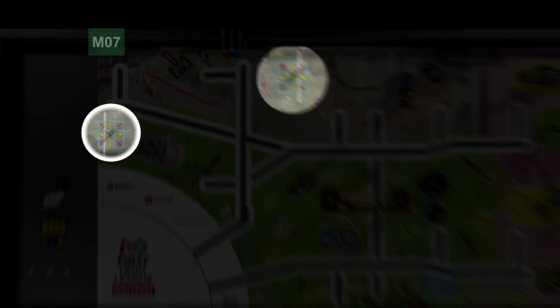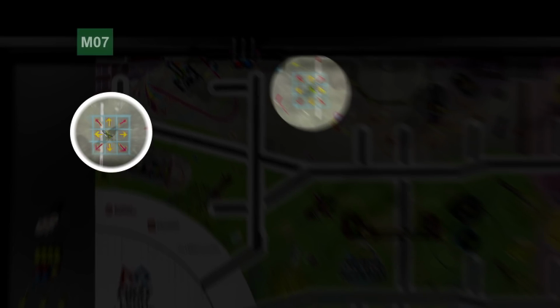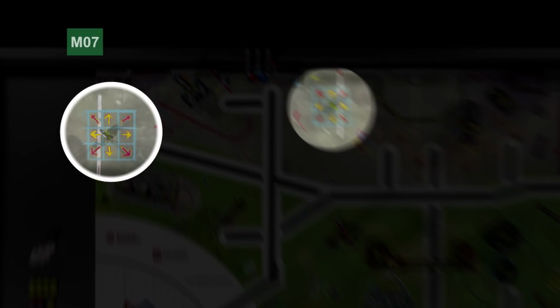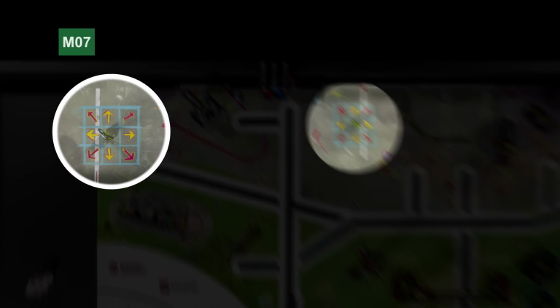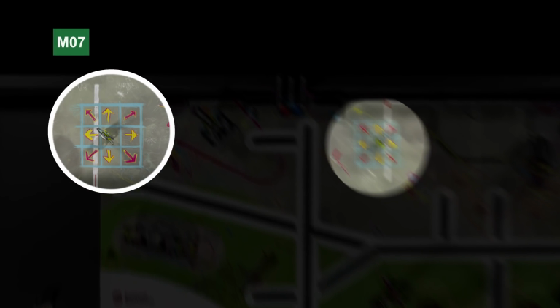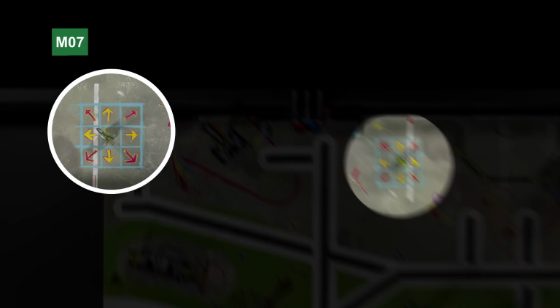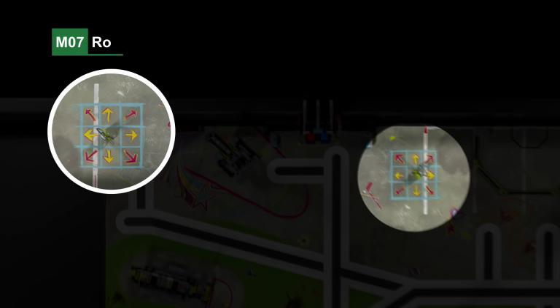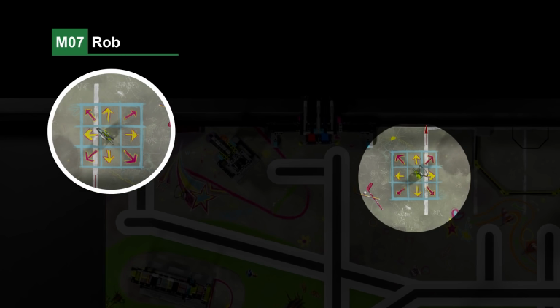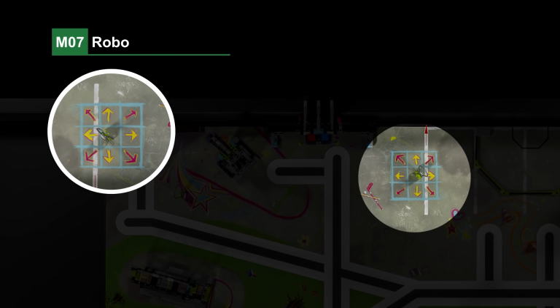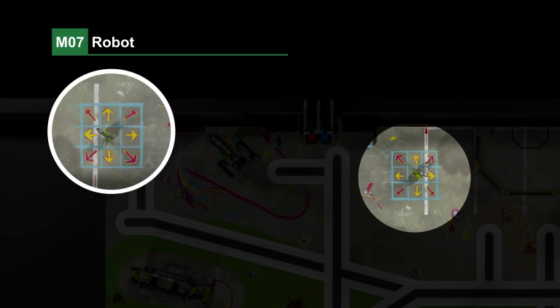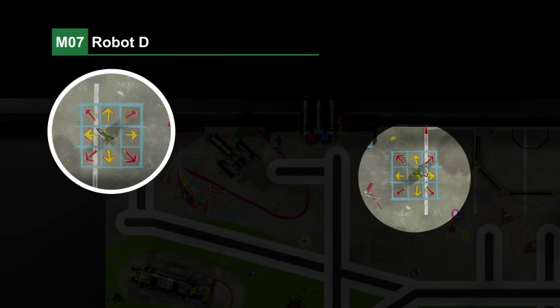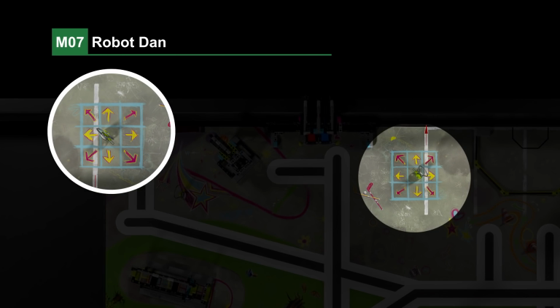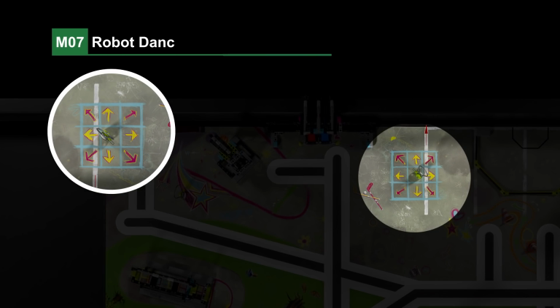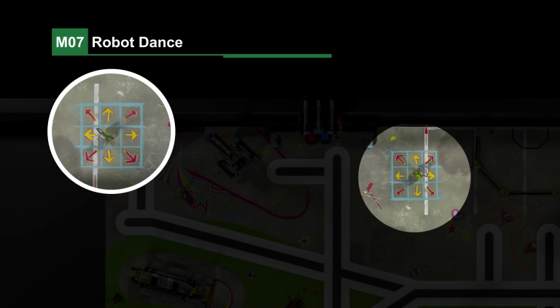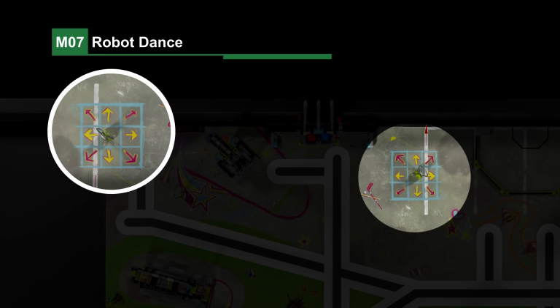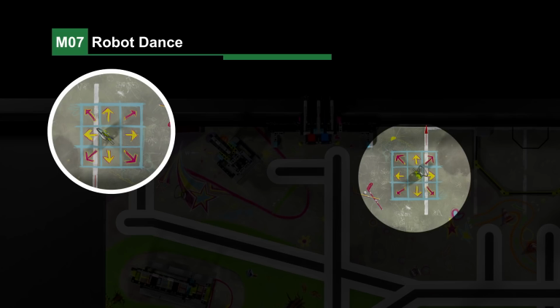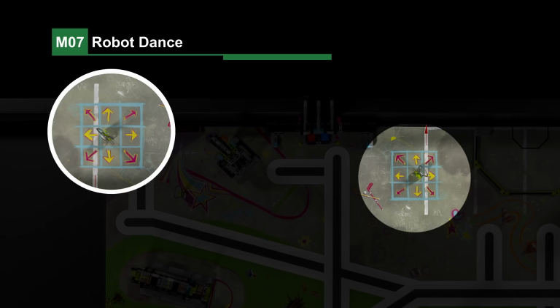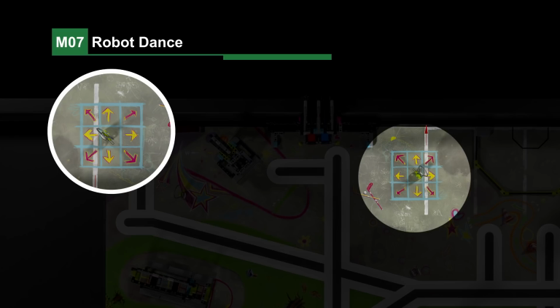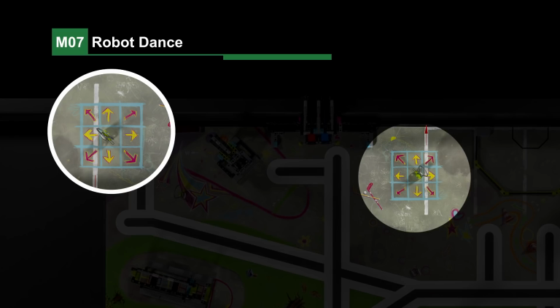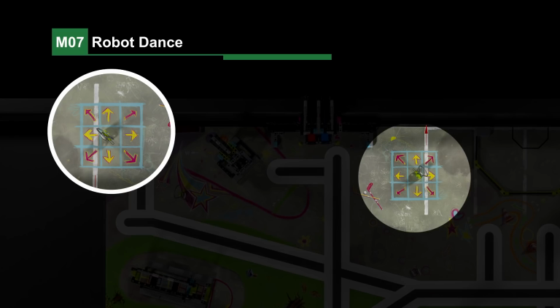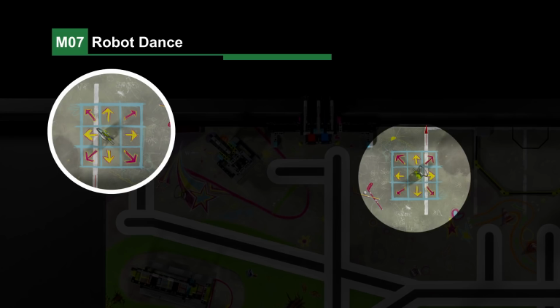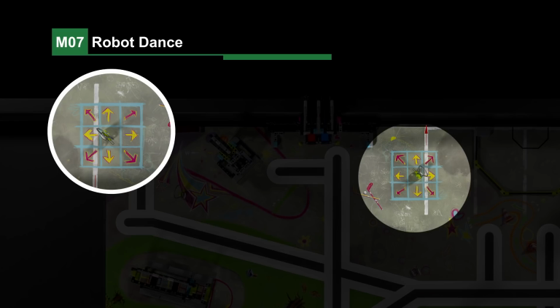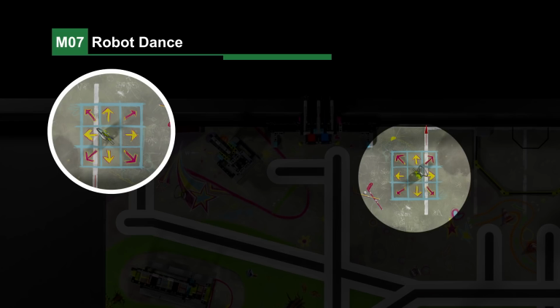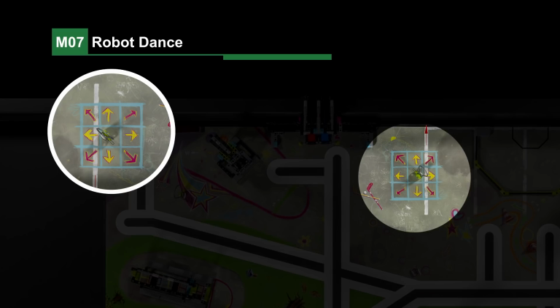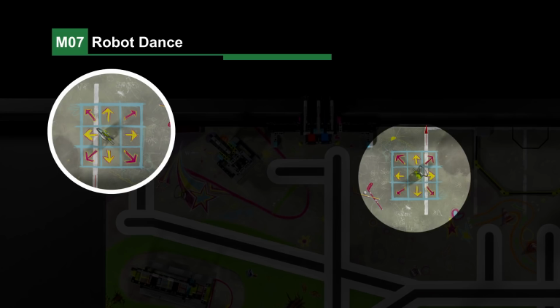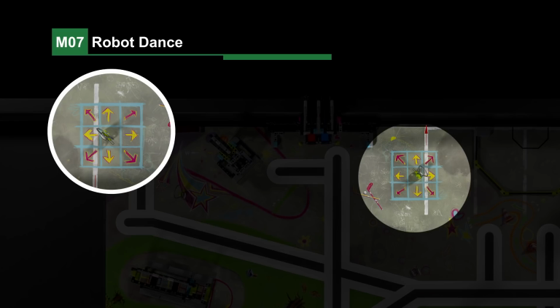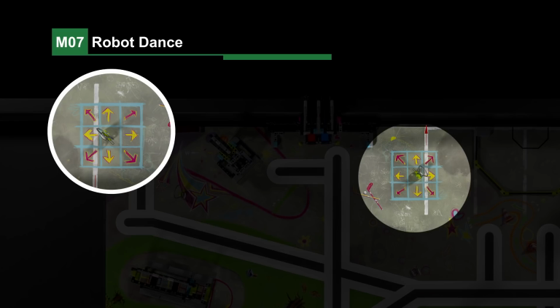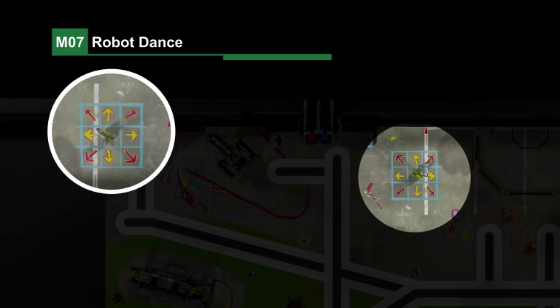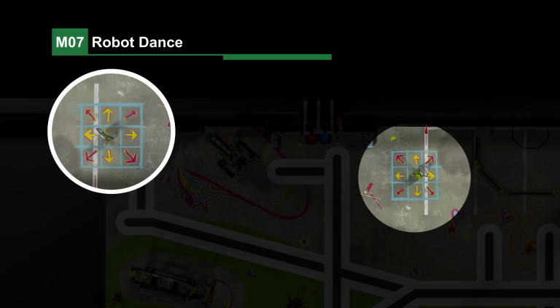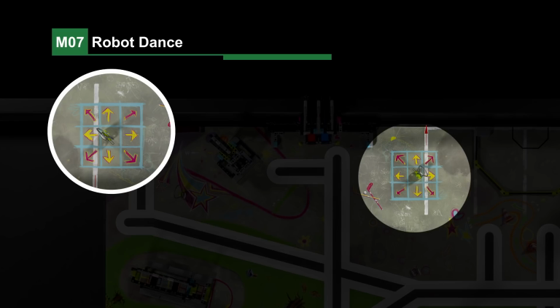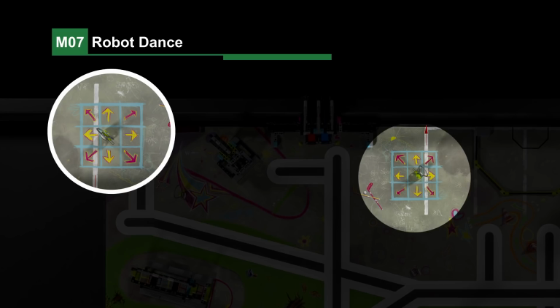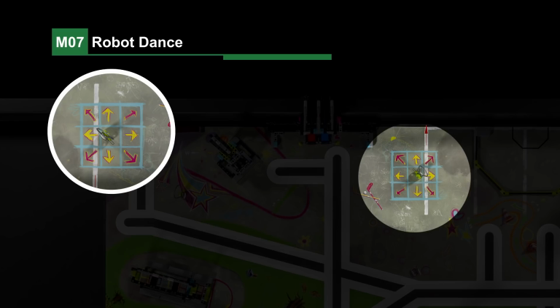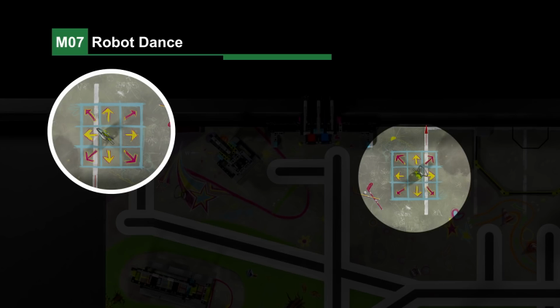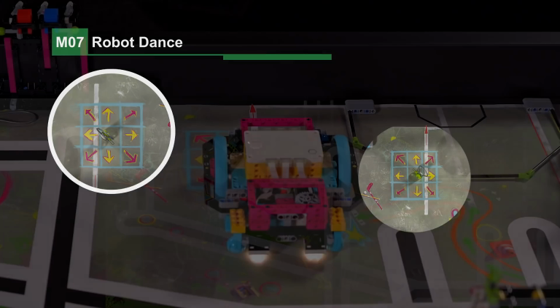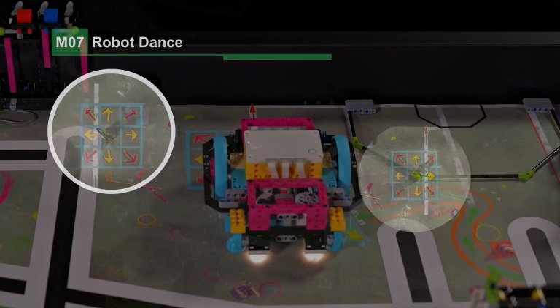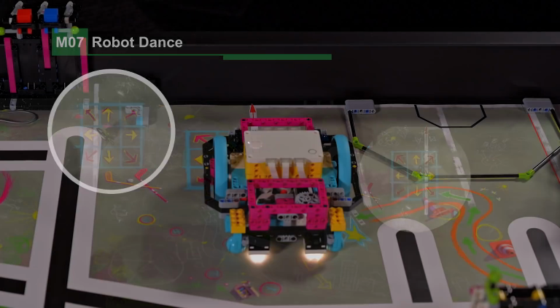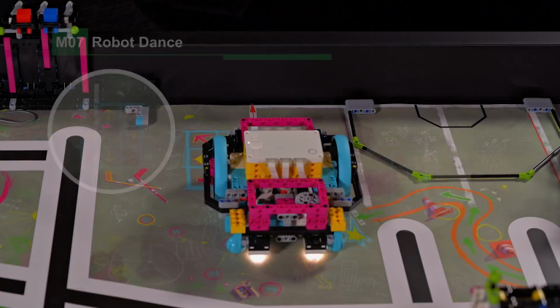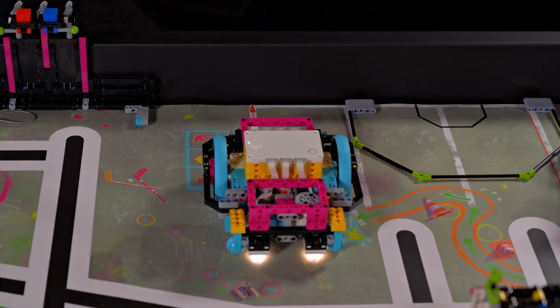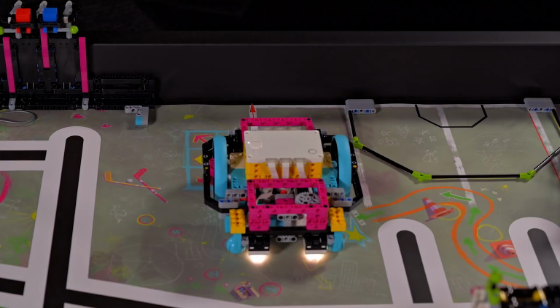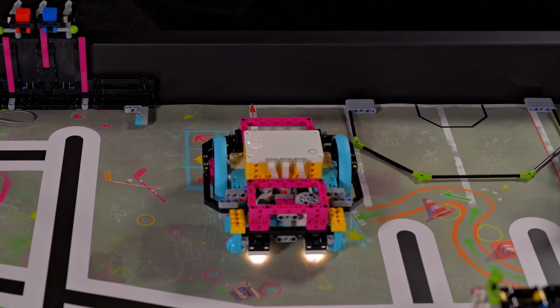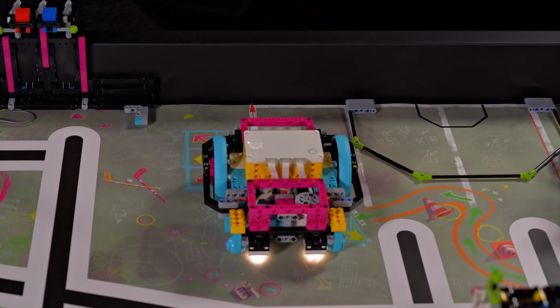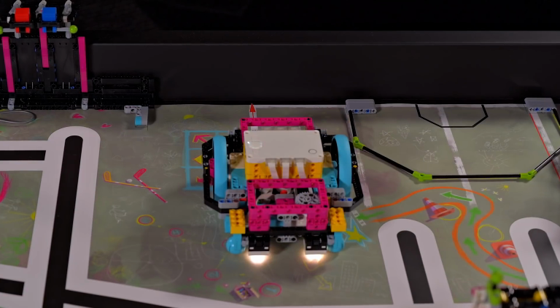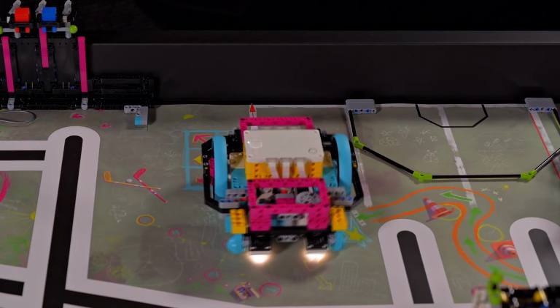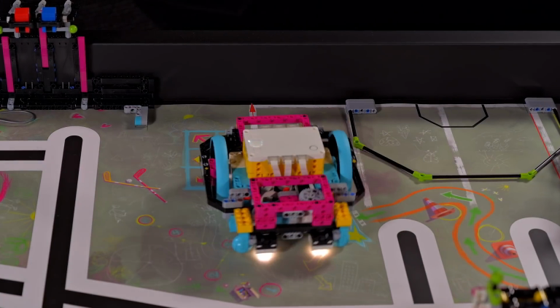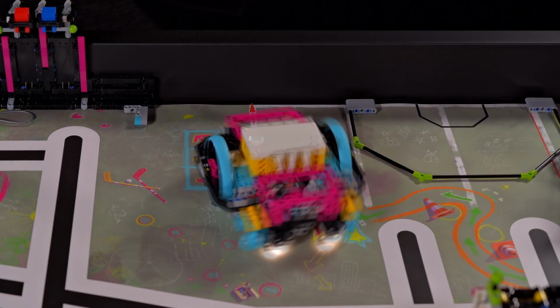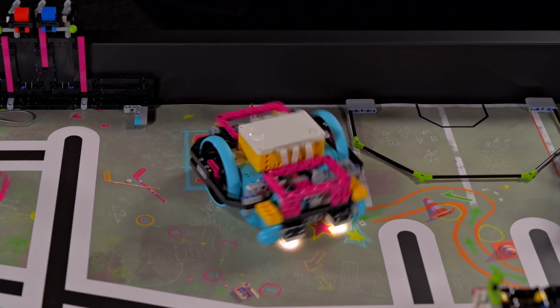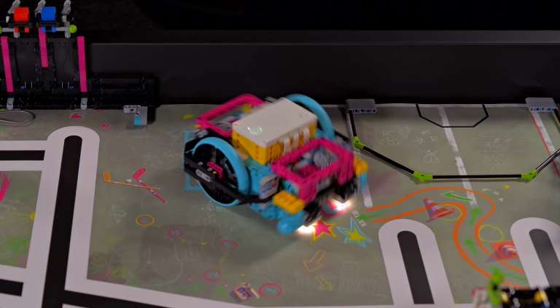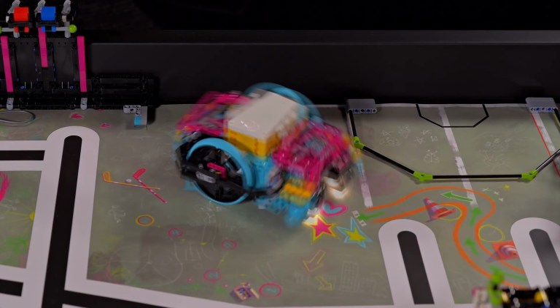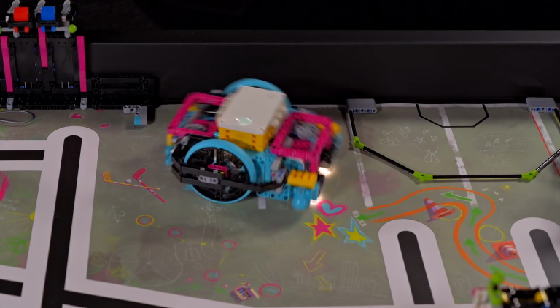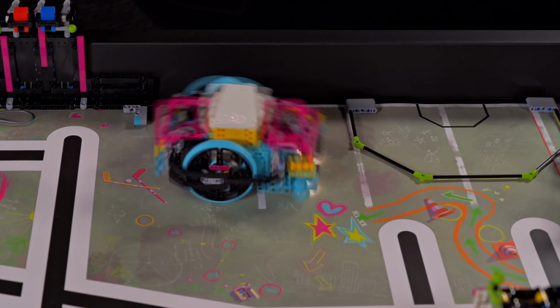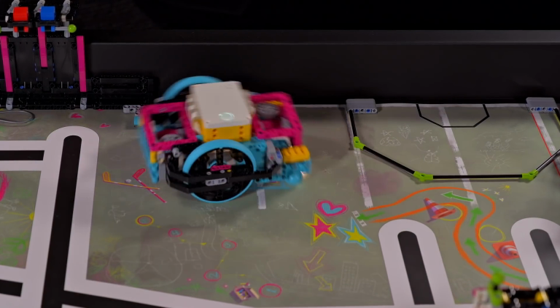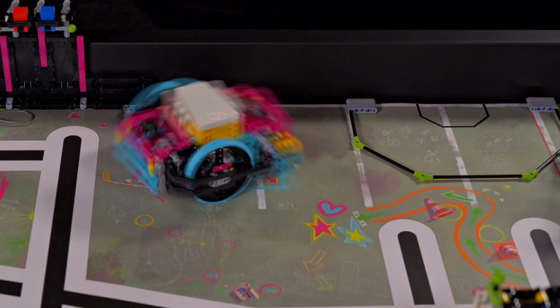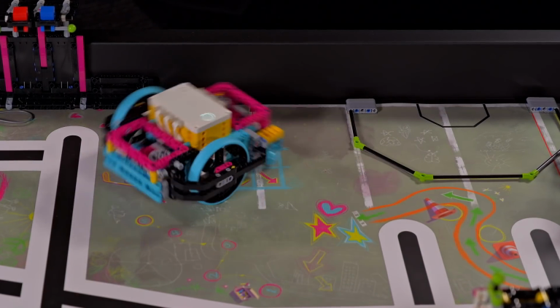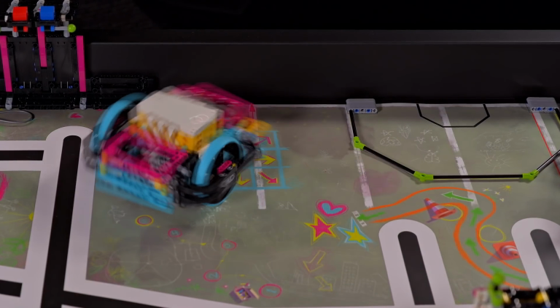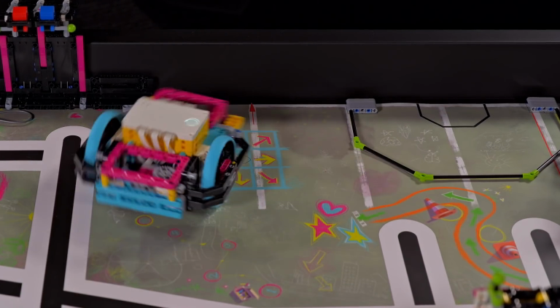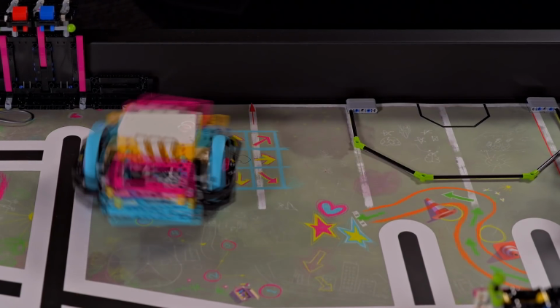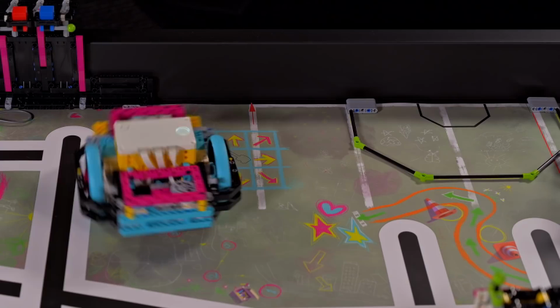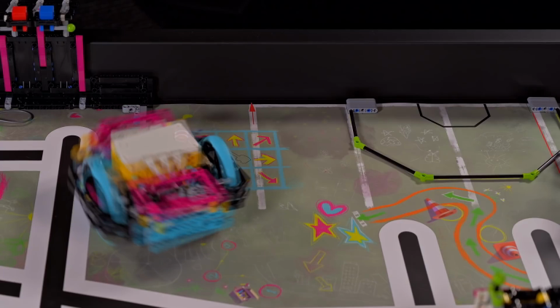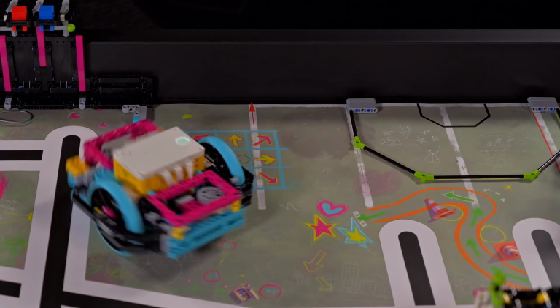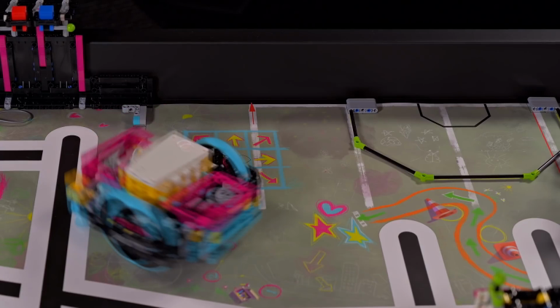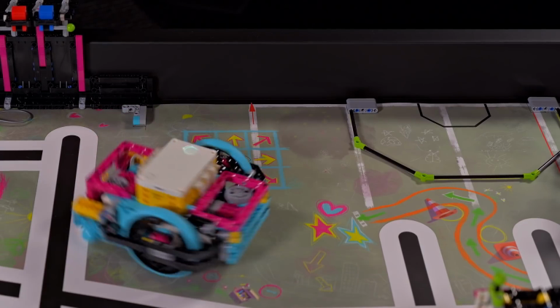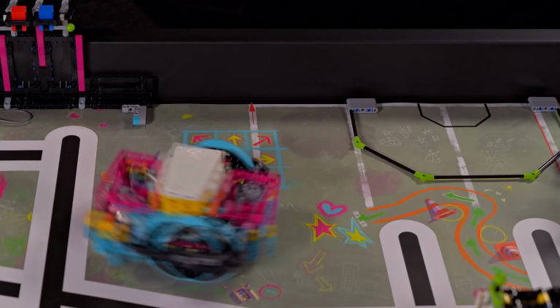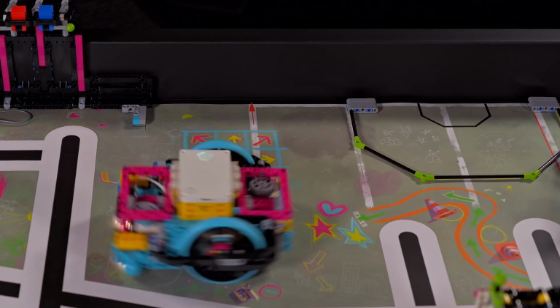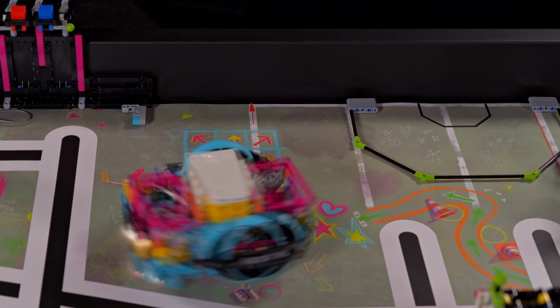Mission 7: Robot Dance. If the robot is dancing on the dance floor at the end of the match, points are scored.